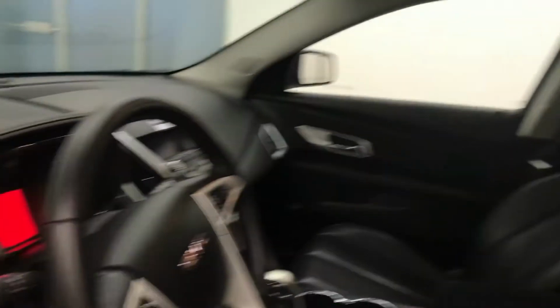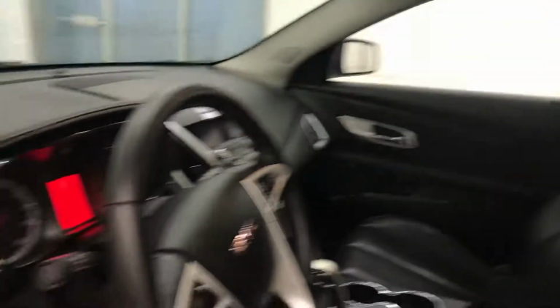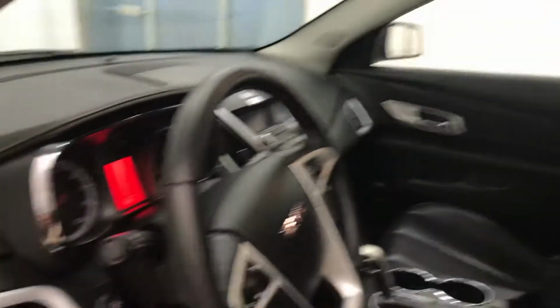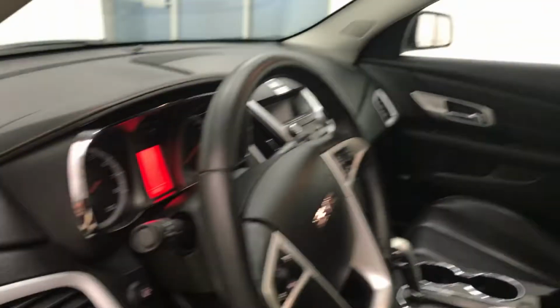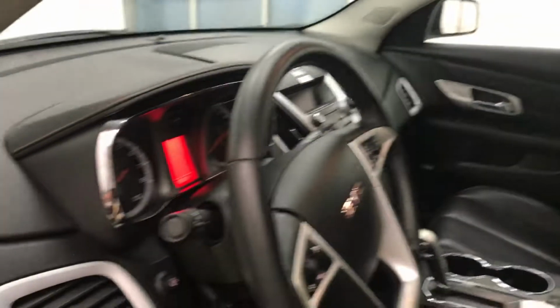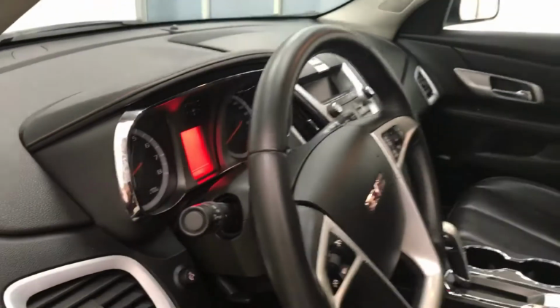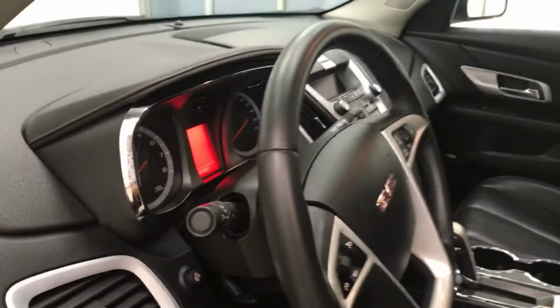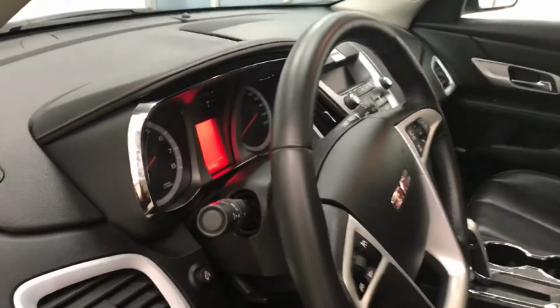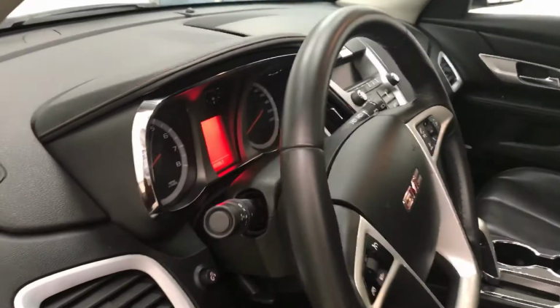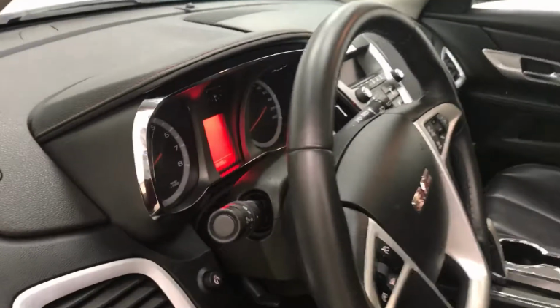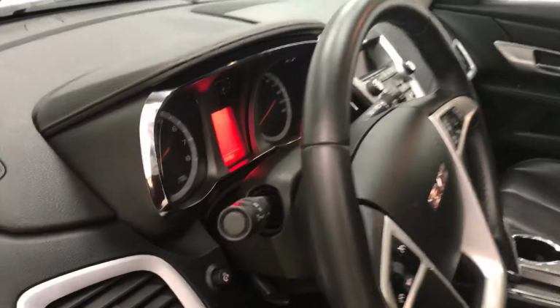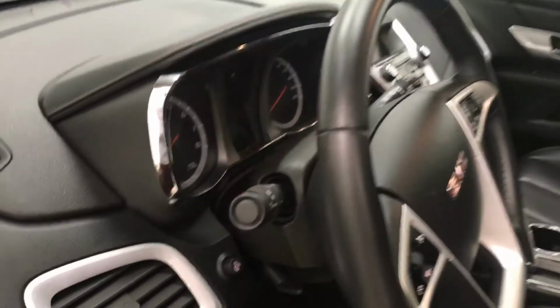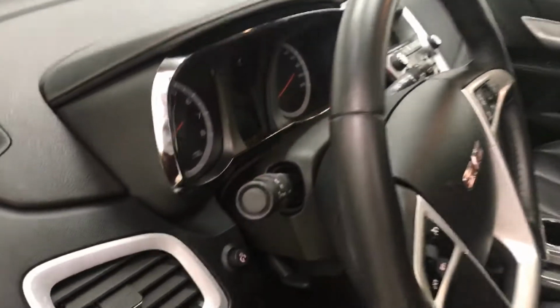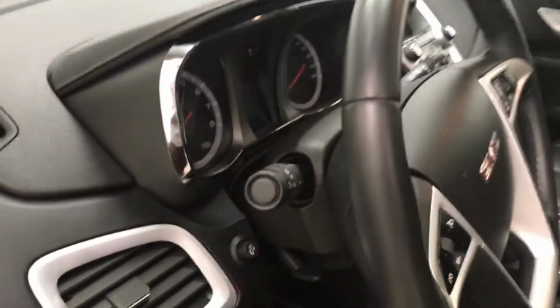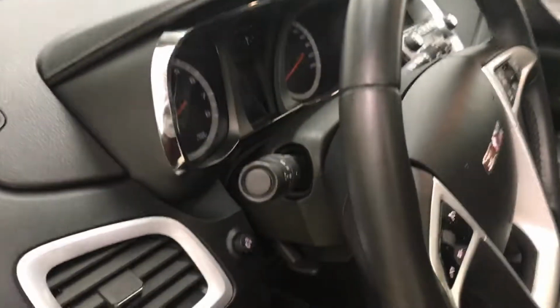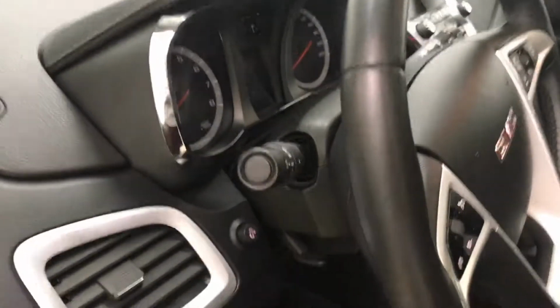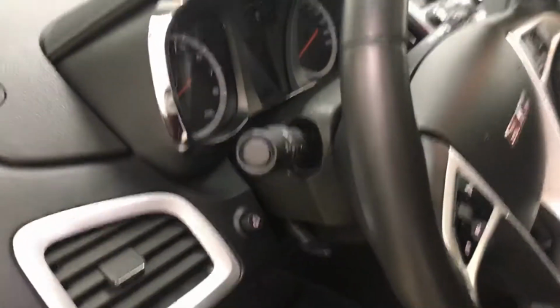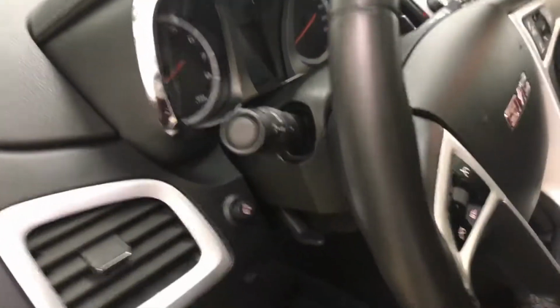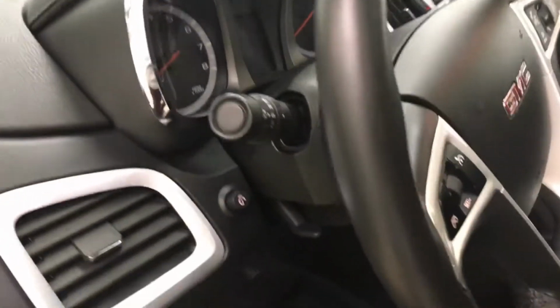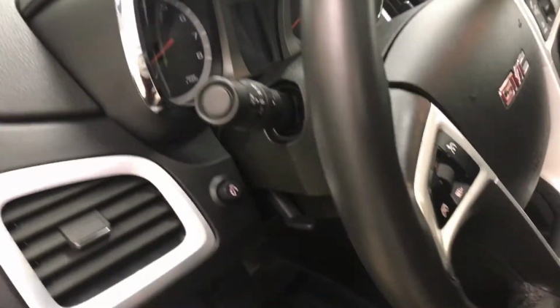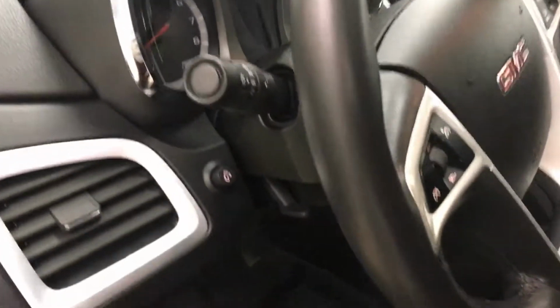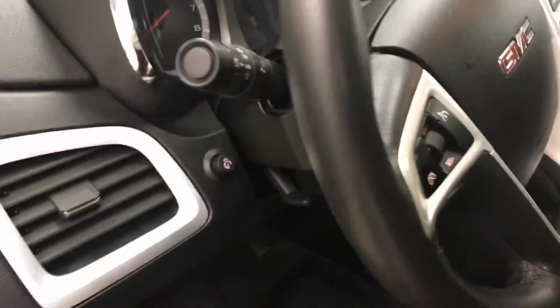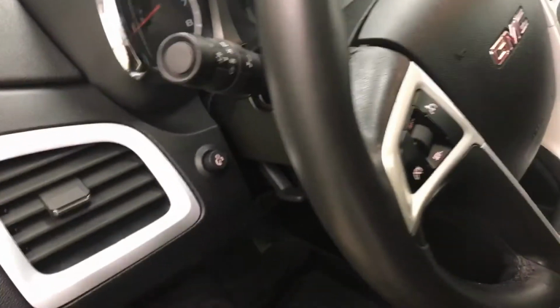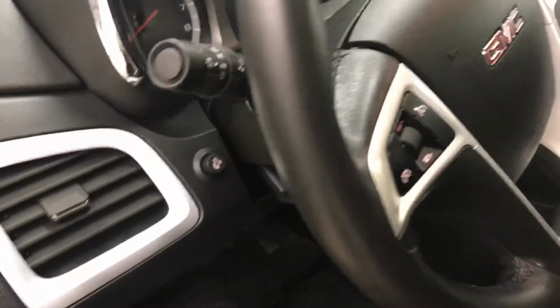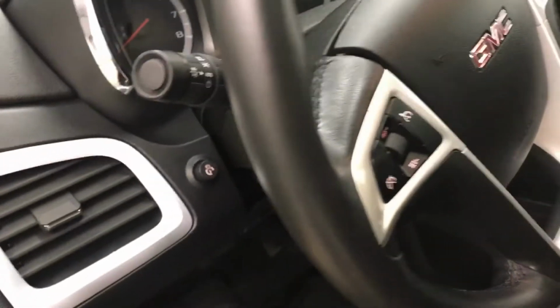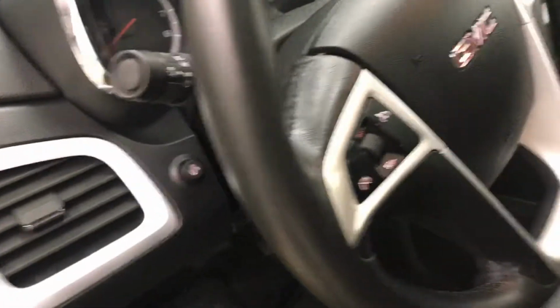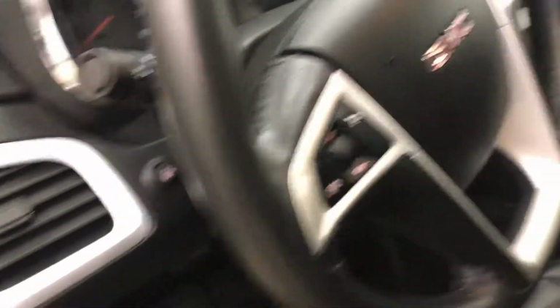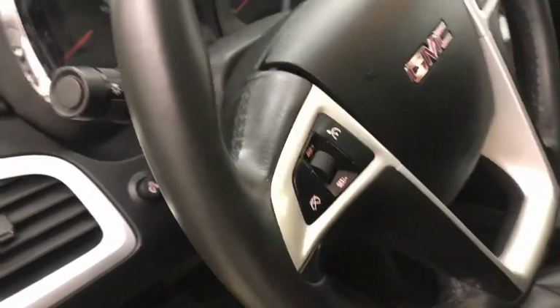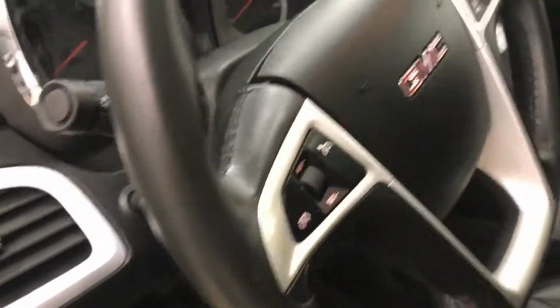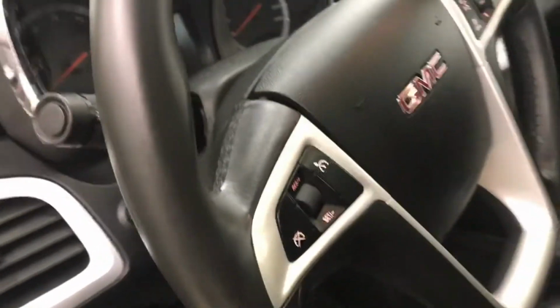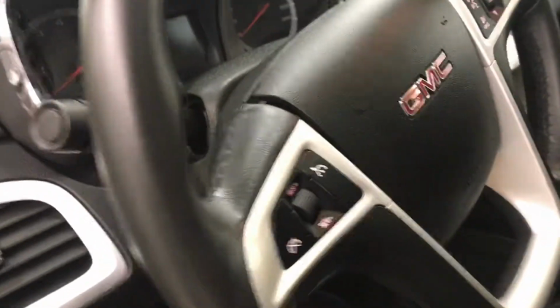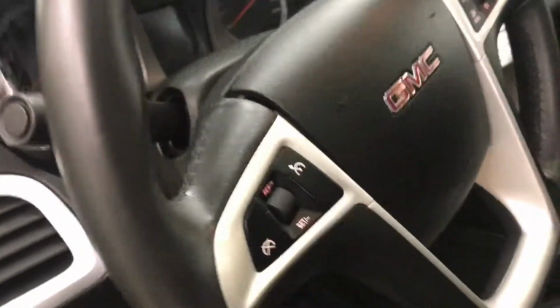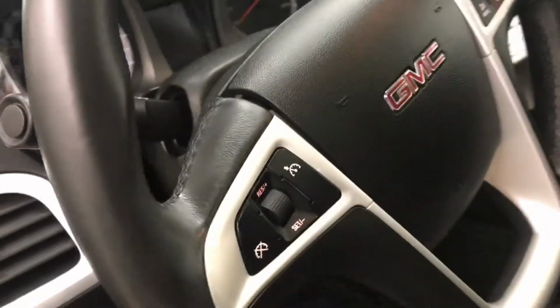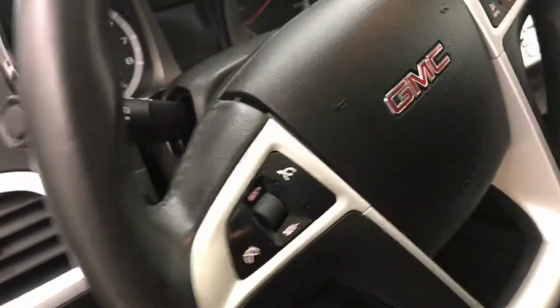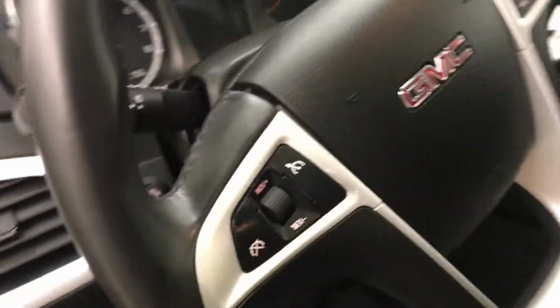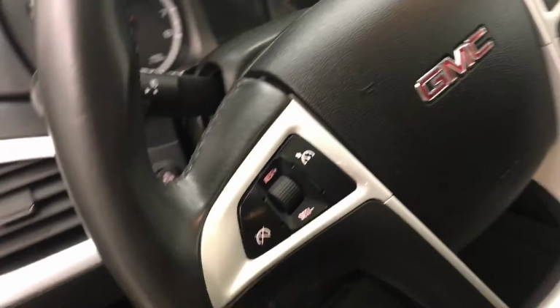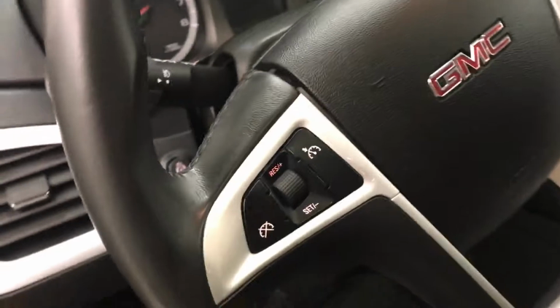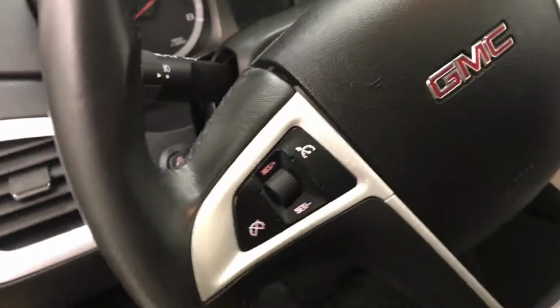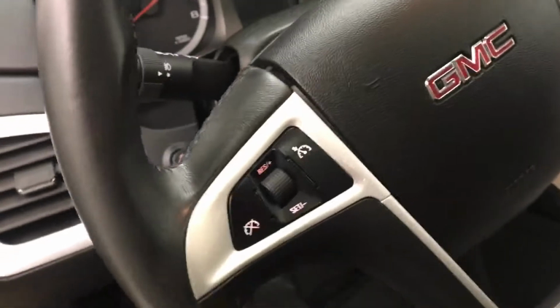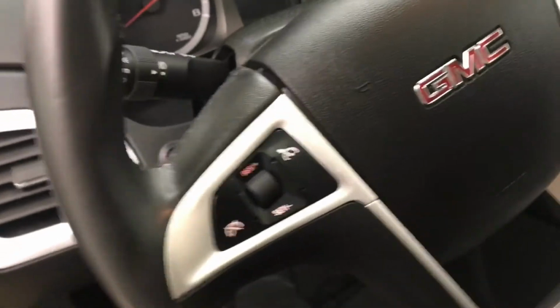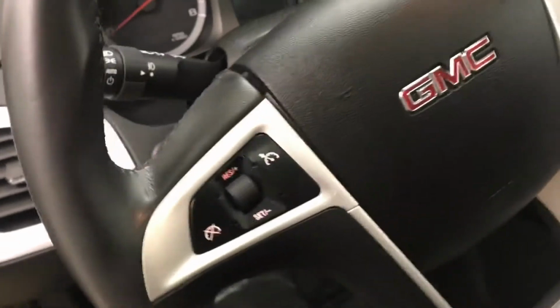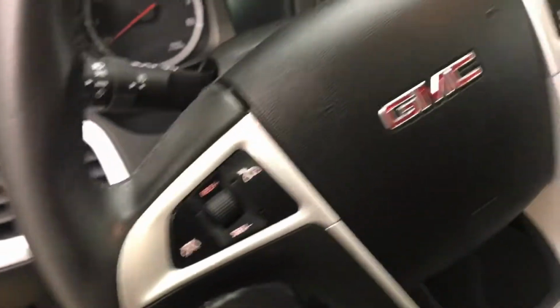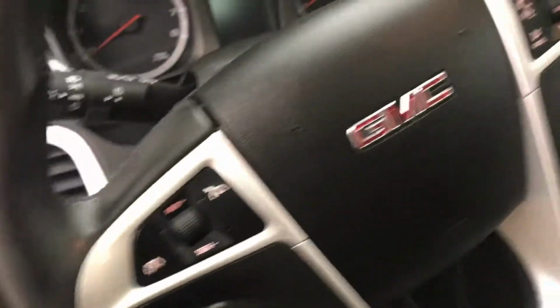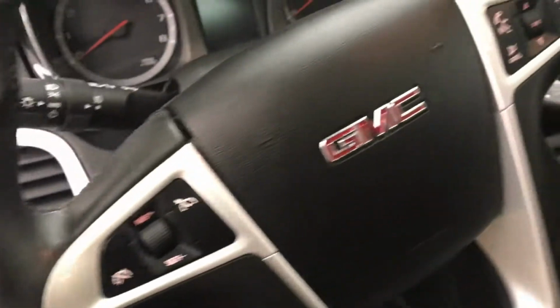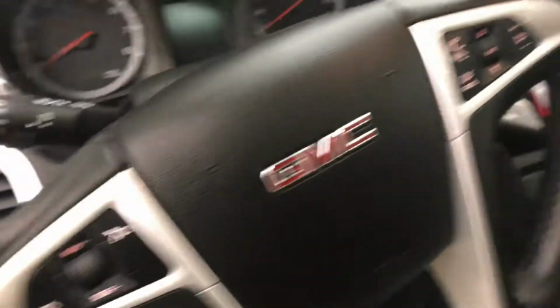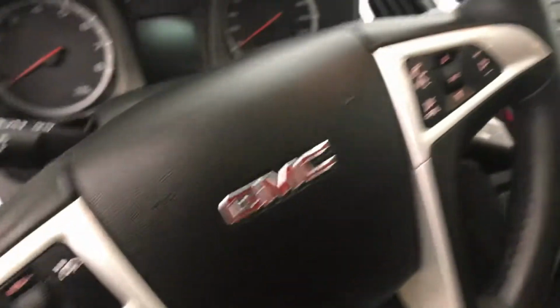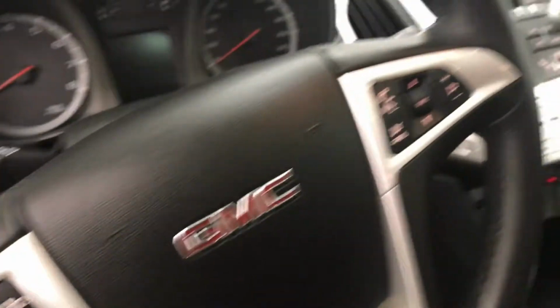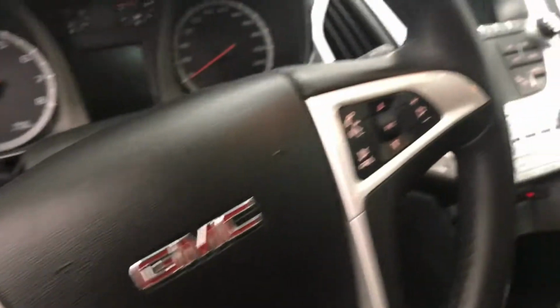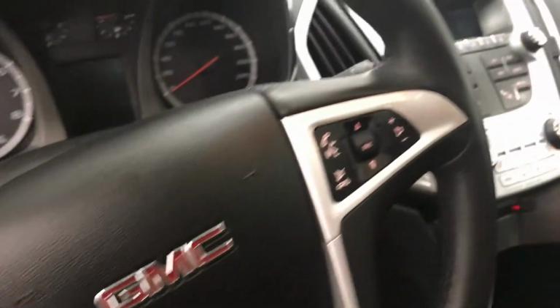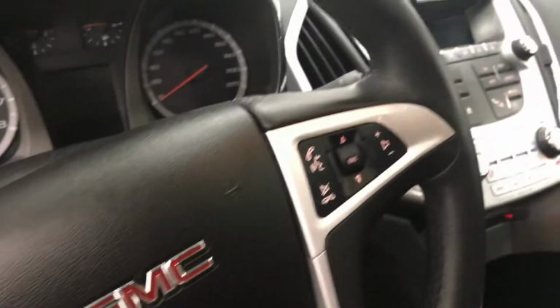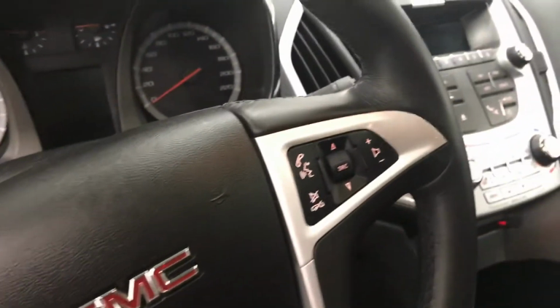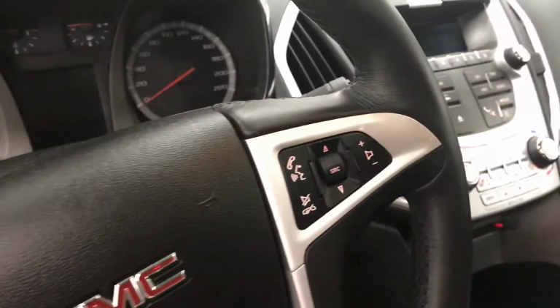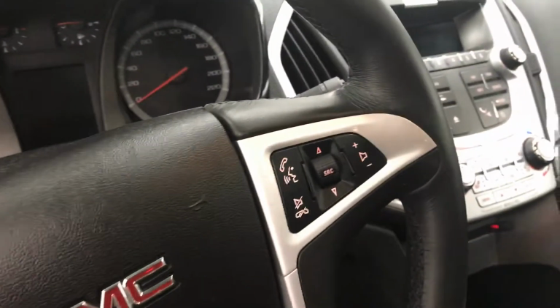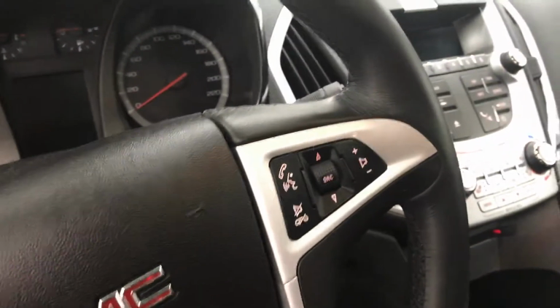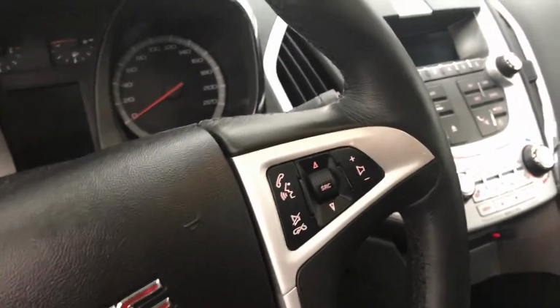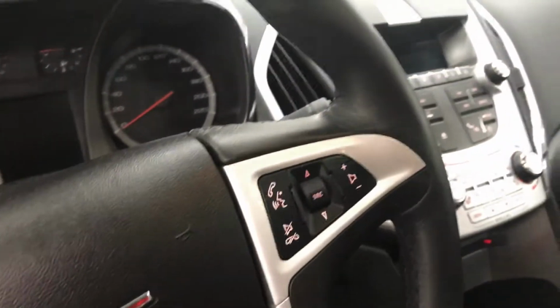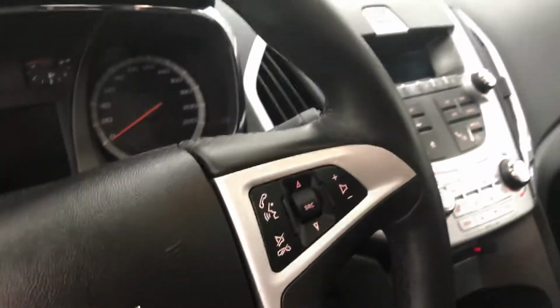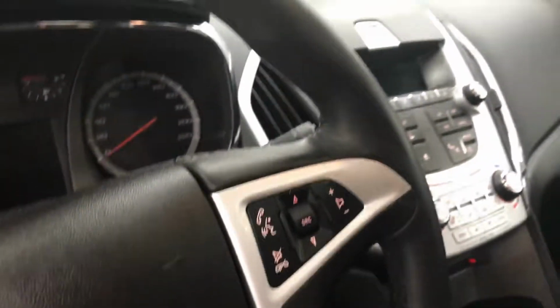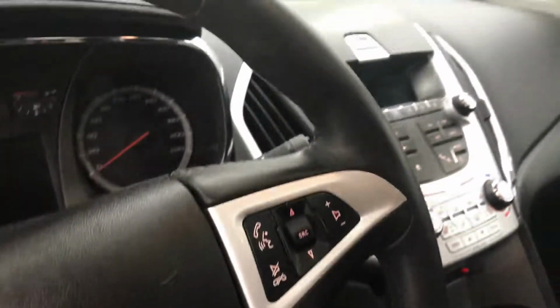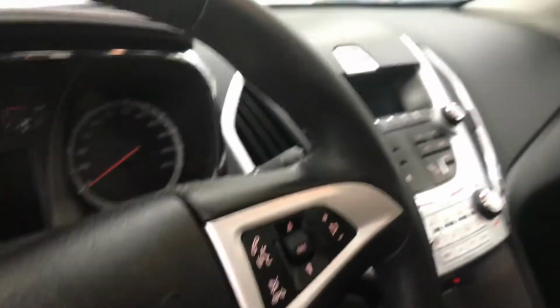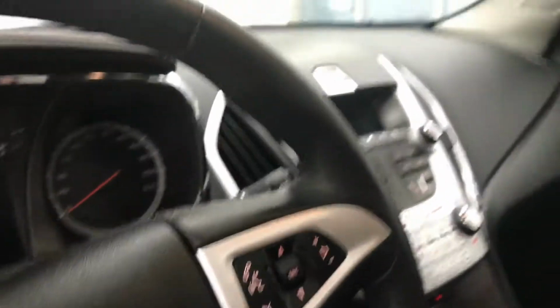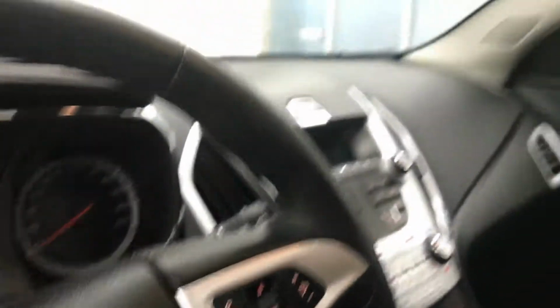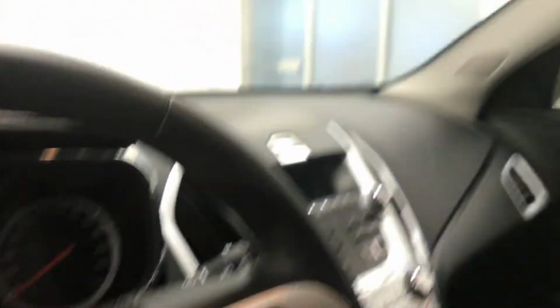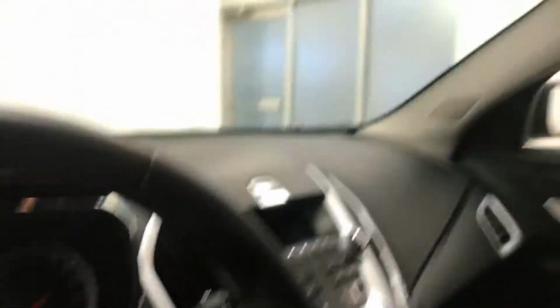Additional interior features include light controls, tilt and telescopic steering wheel, cruise control, and hands-free communication and audio controls.